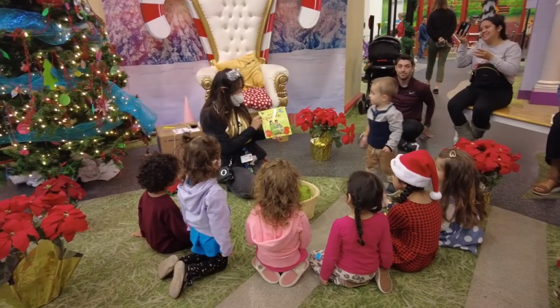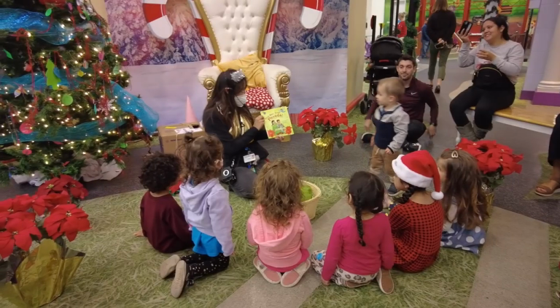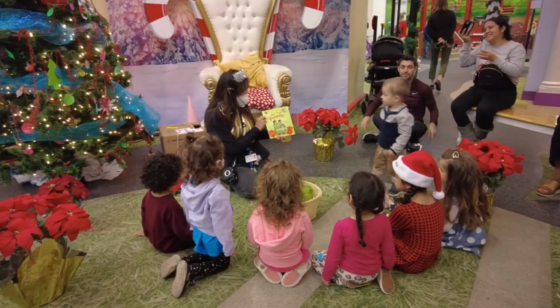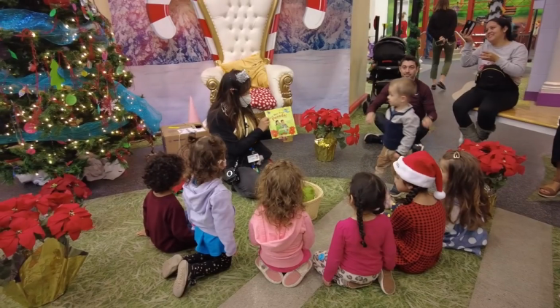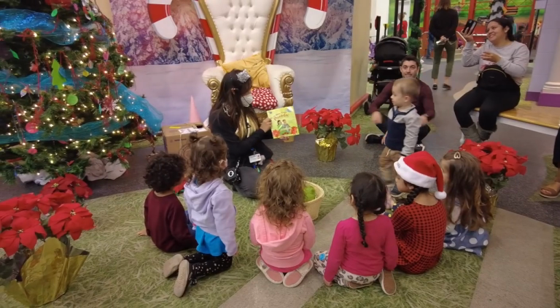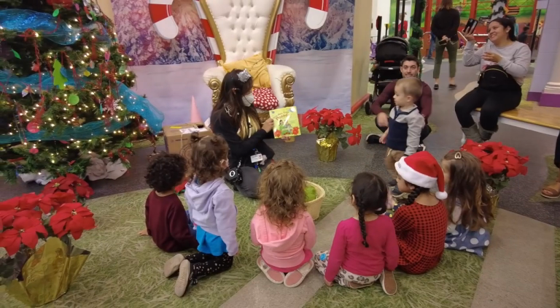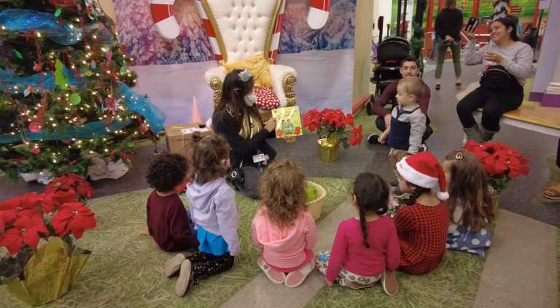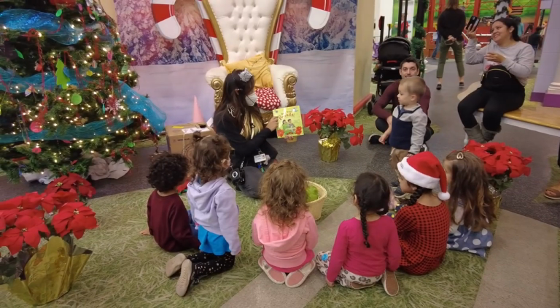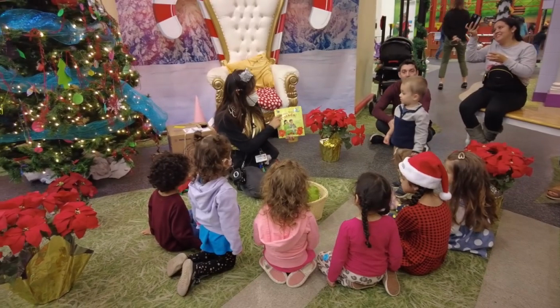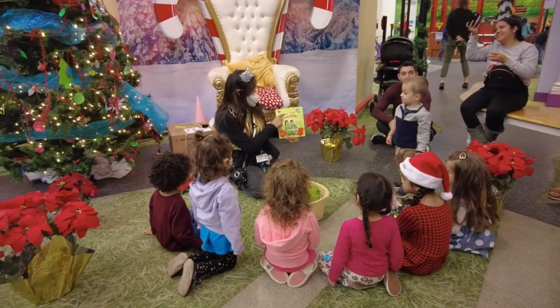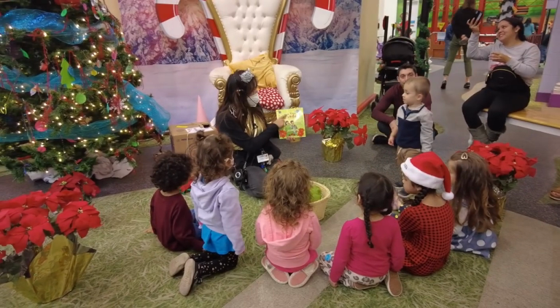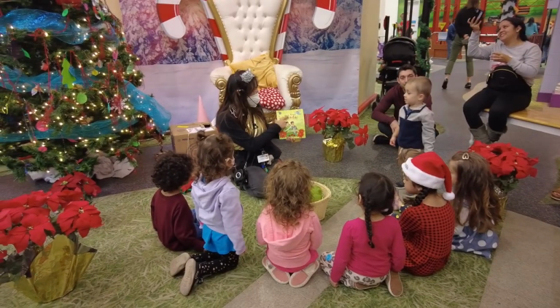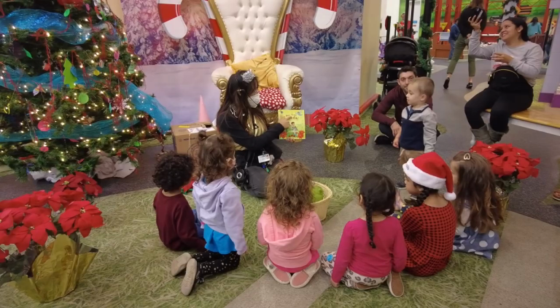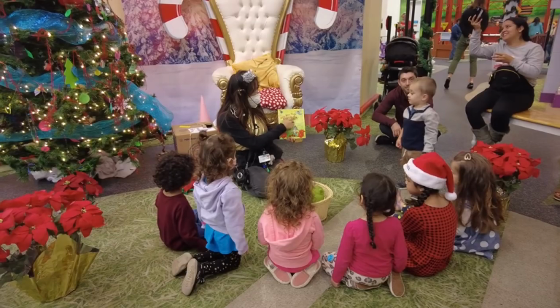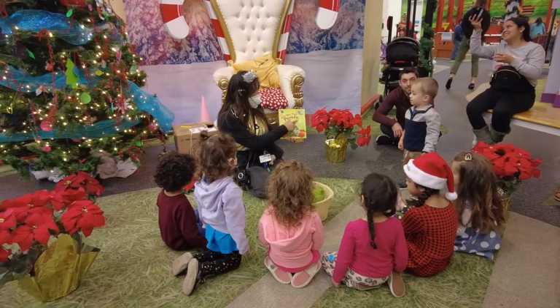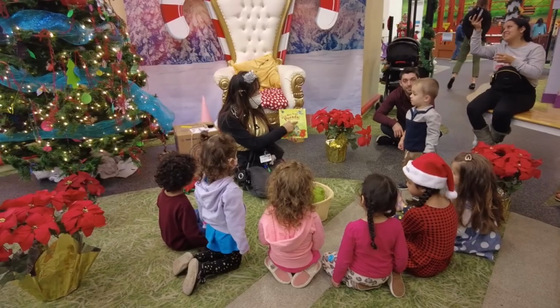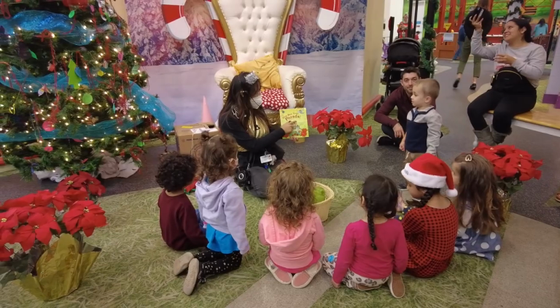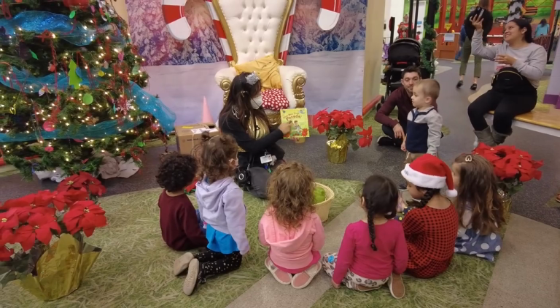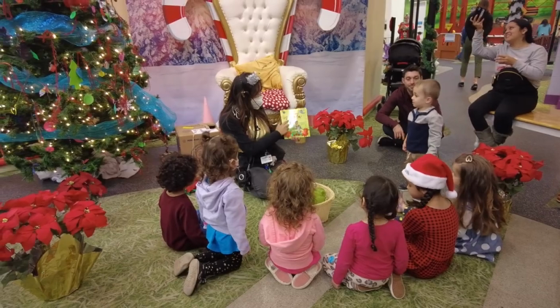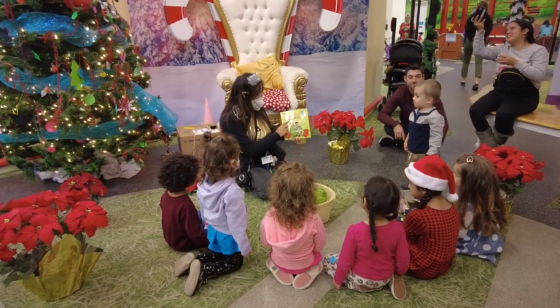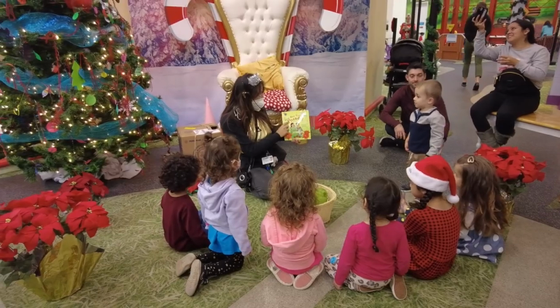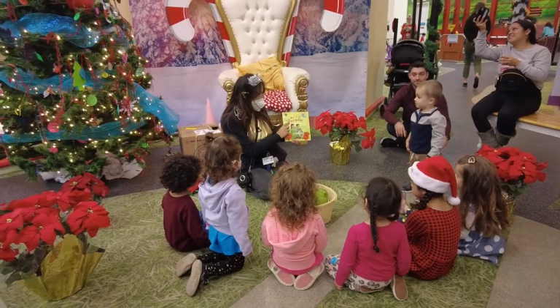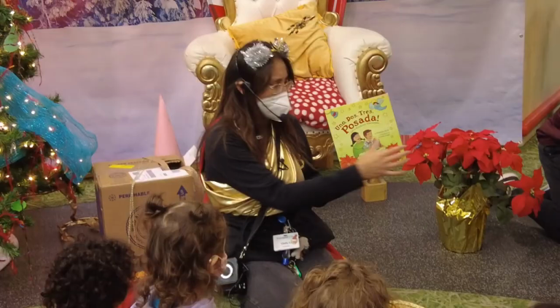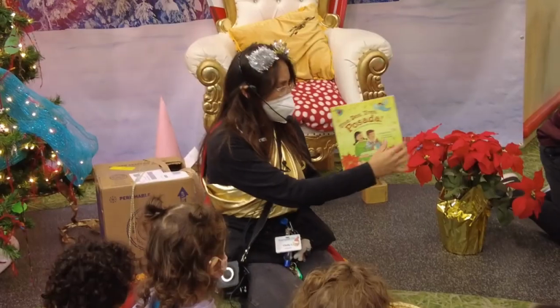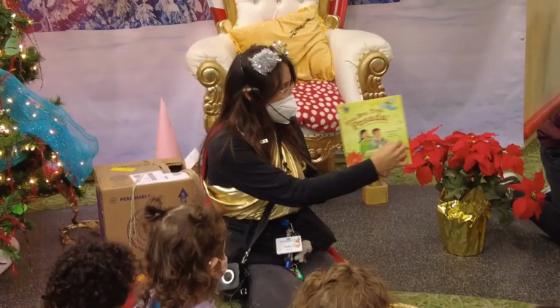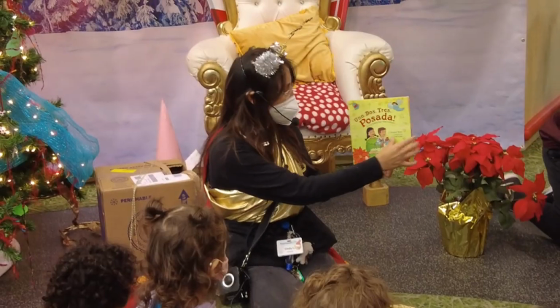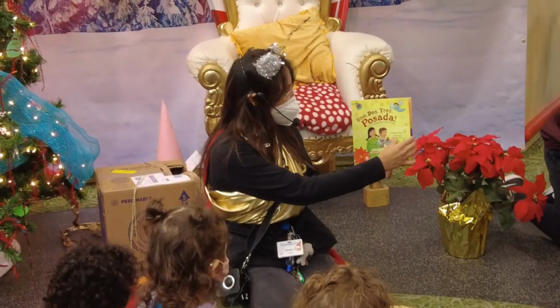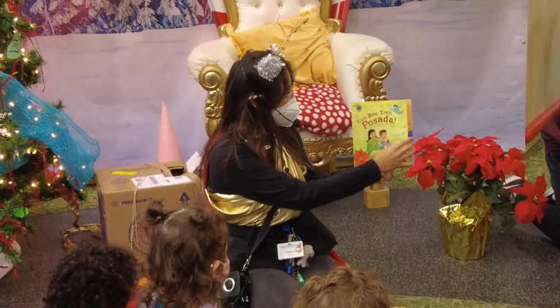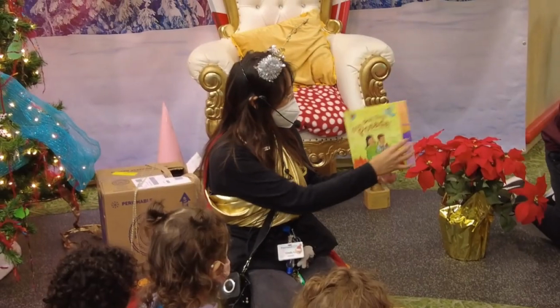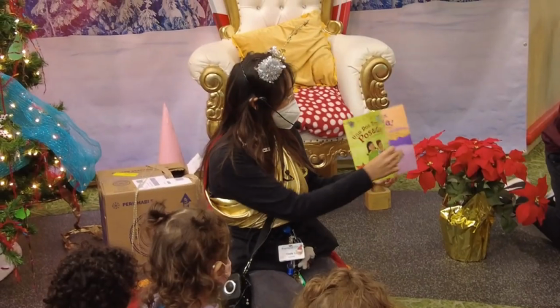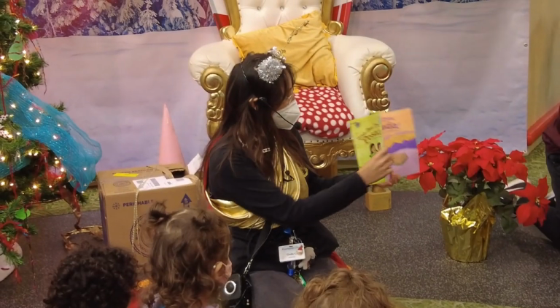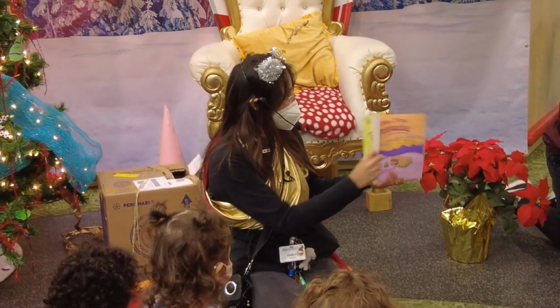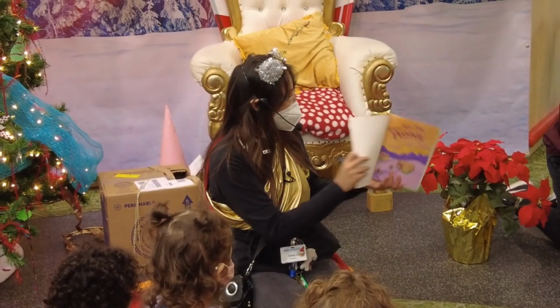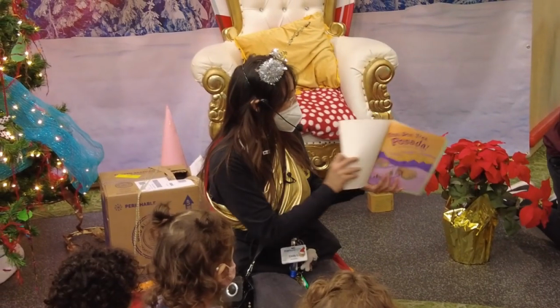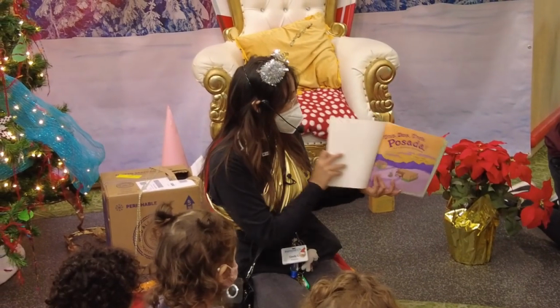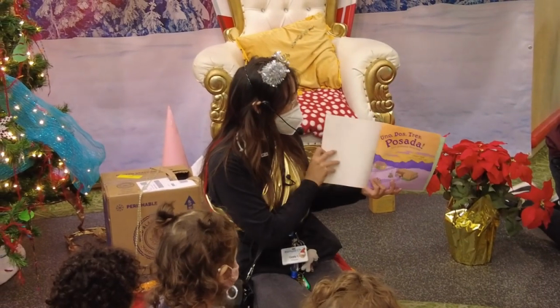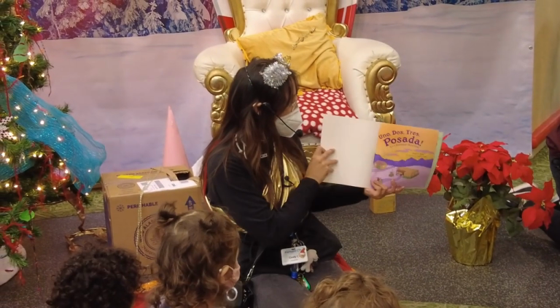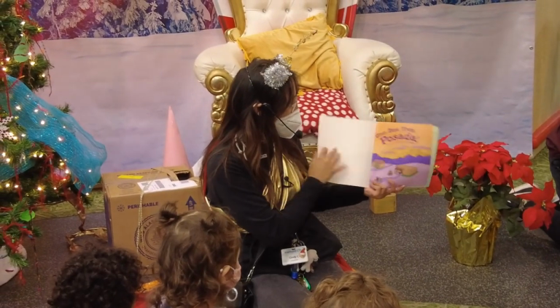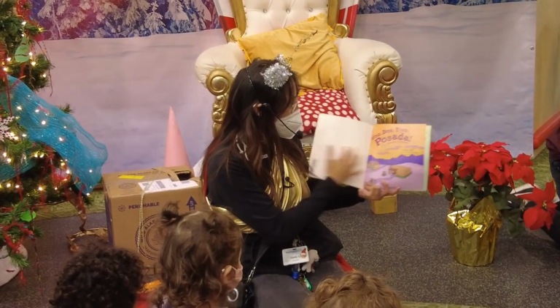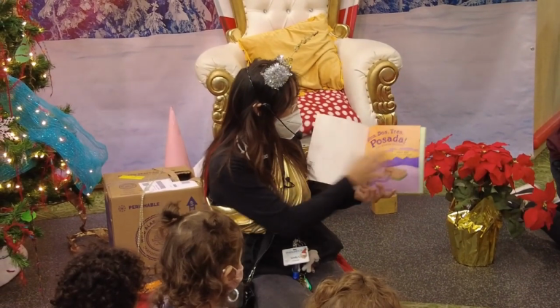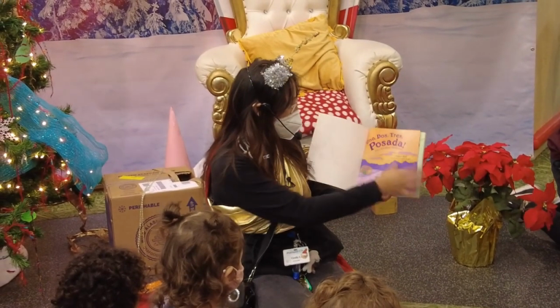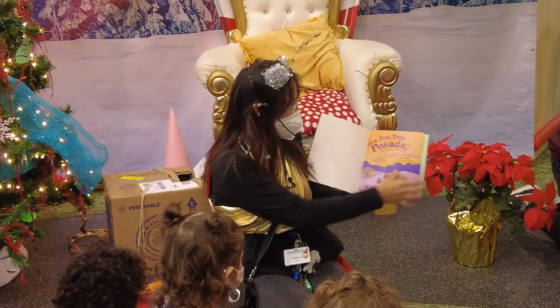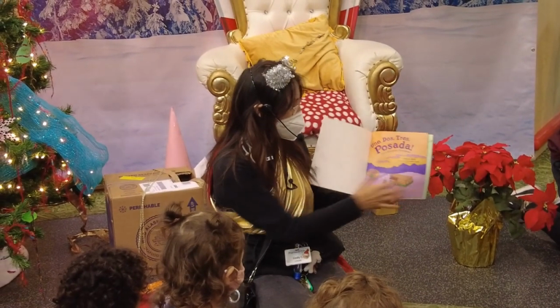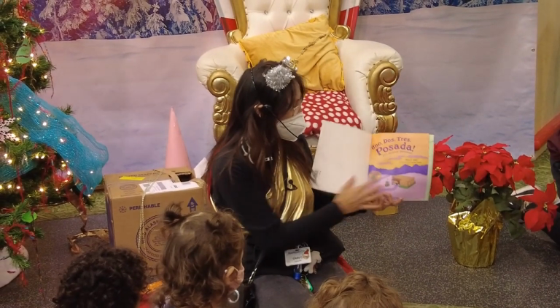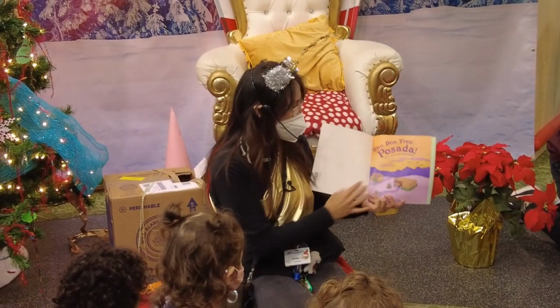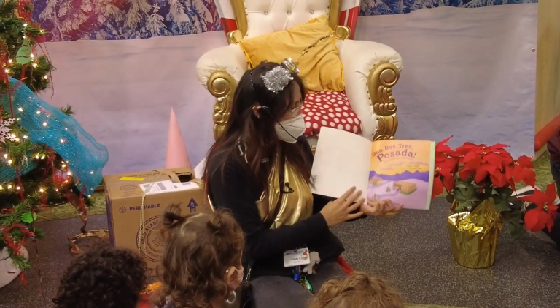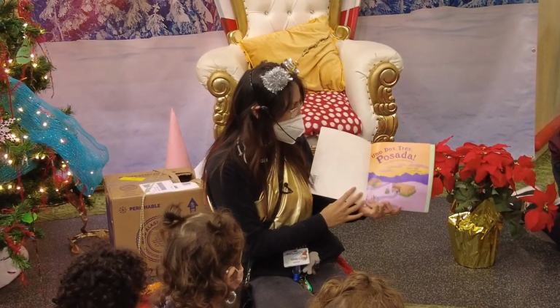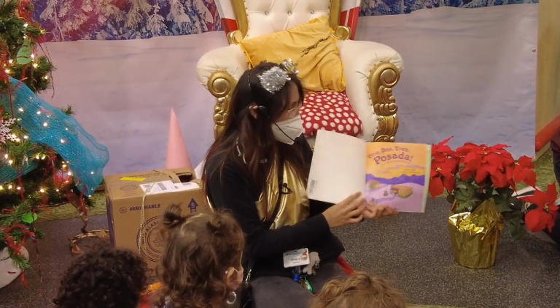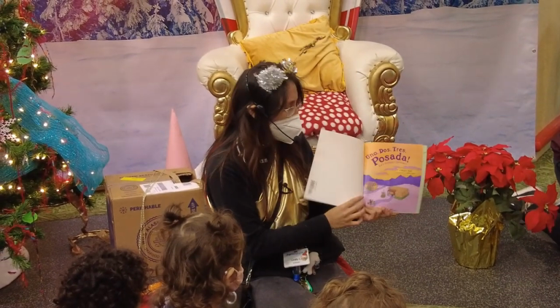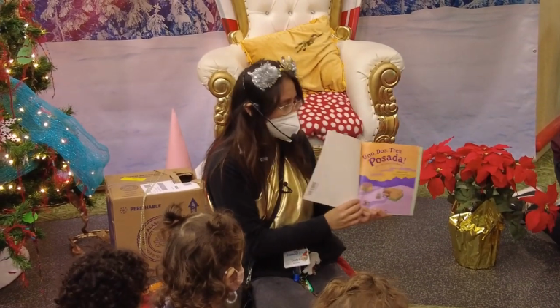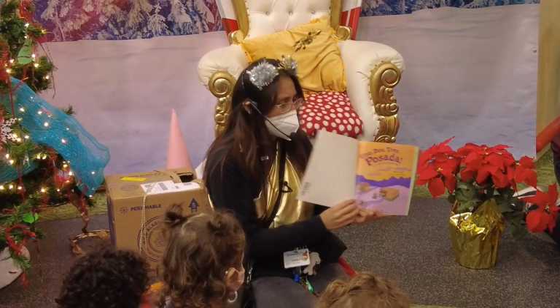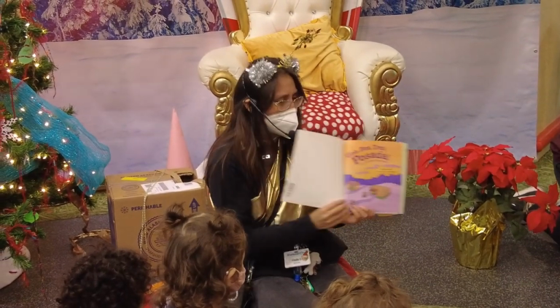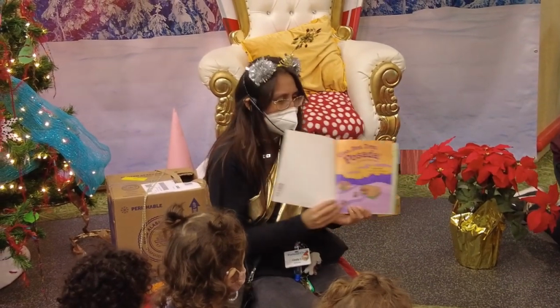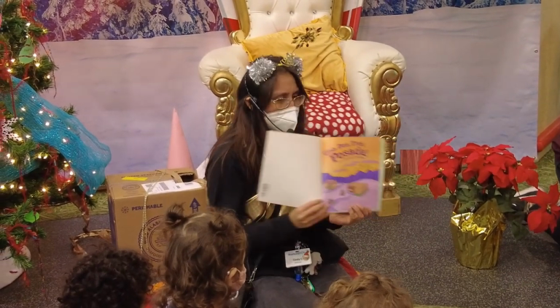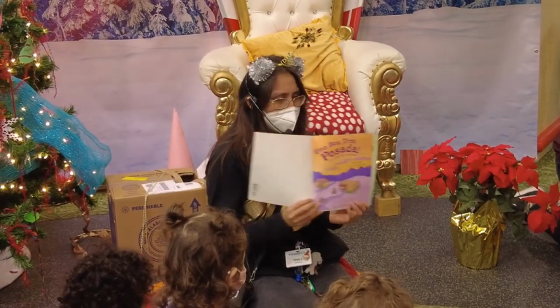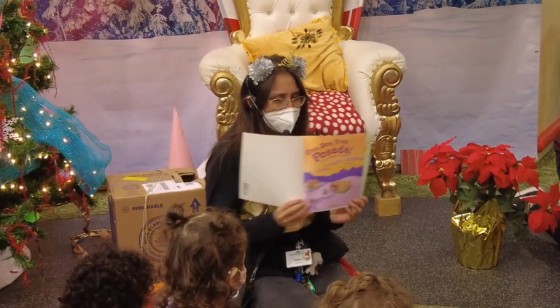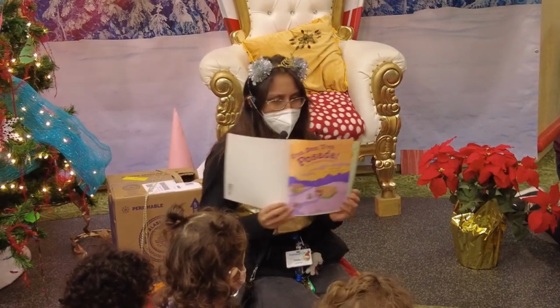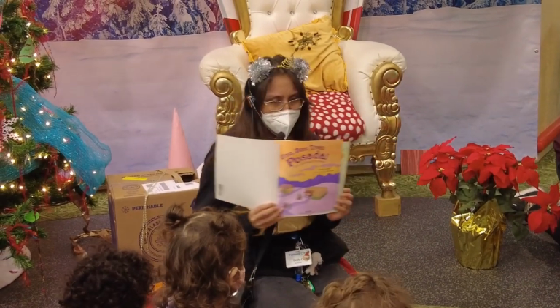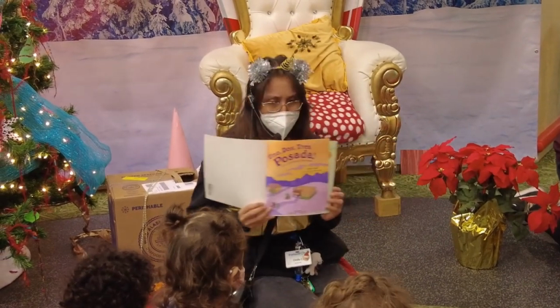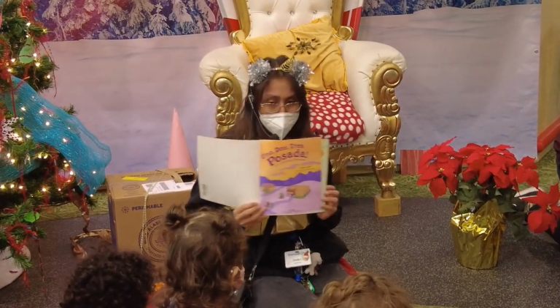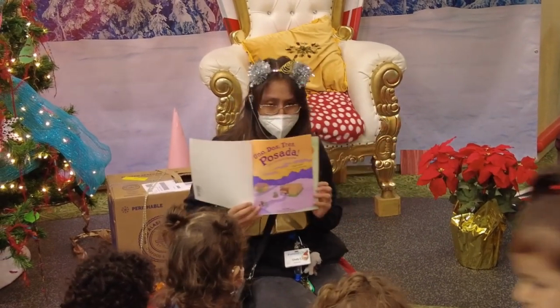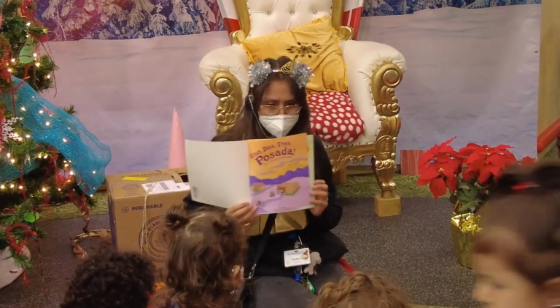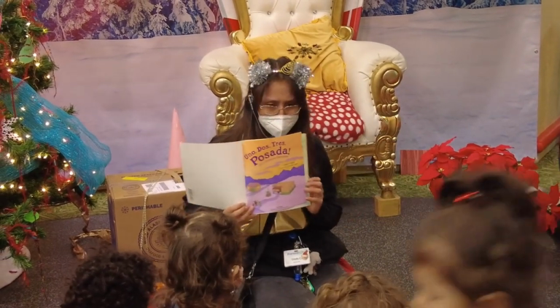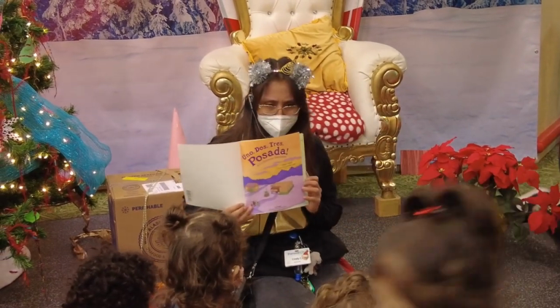After all that fun, we took a little breather at story time. The woman was reading a book that taught Spanish.